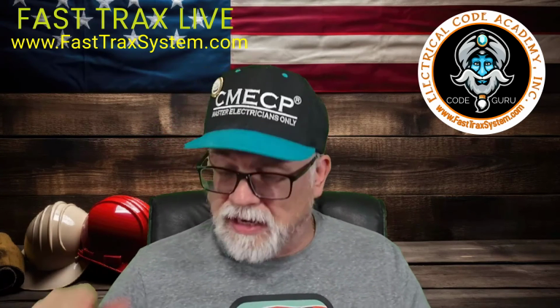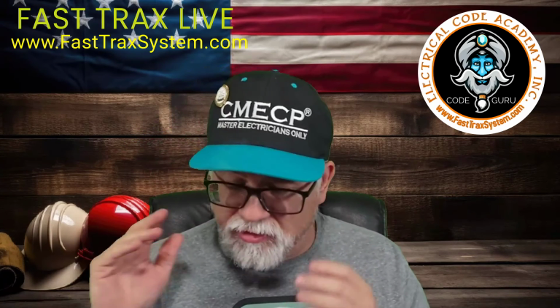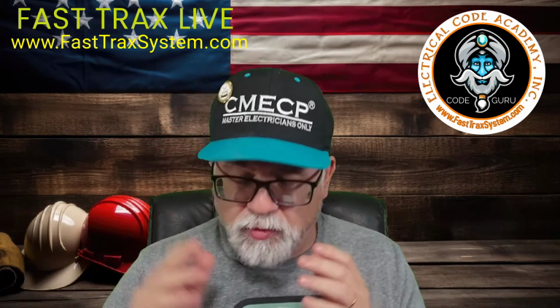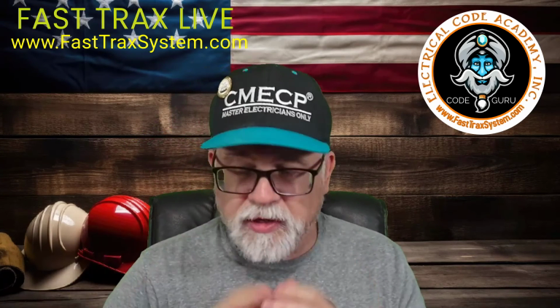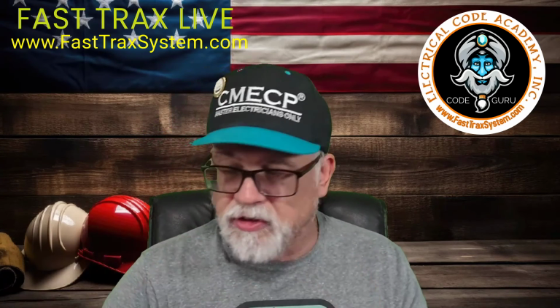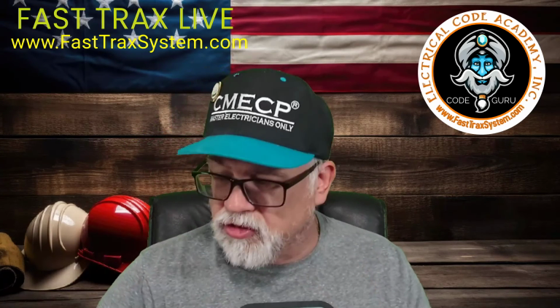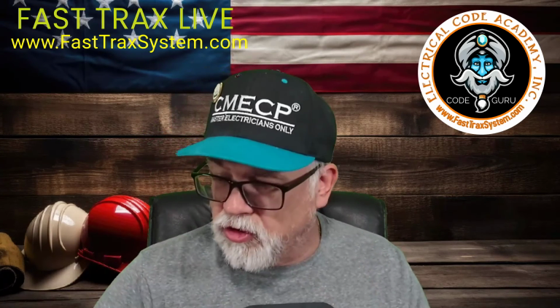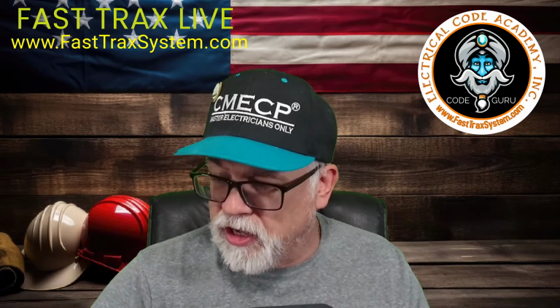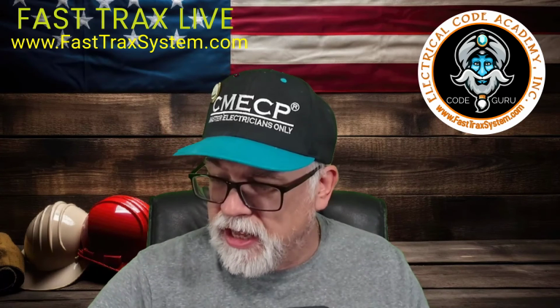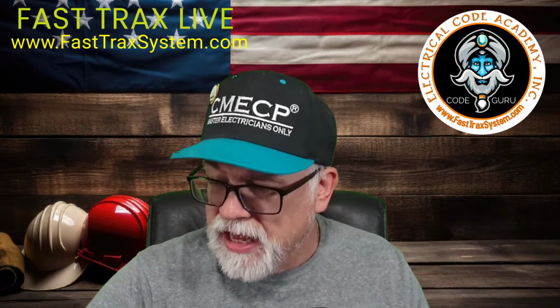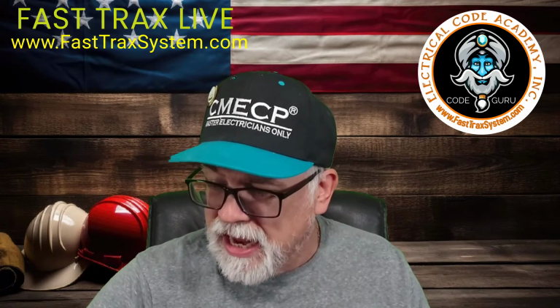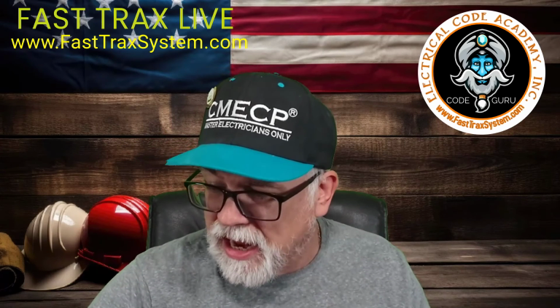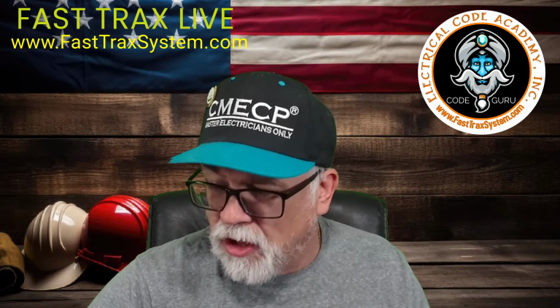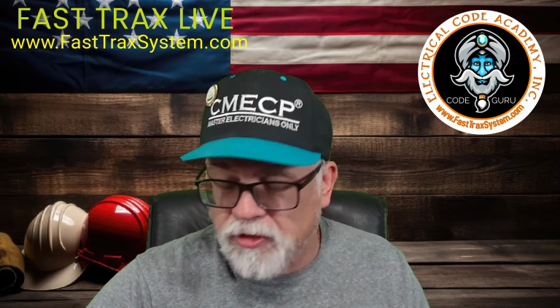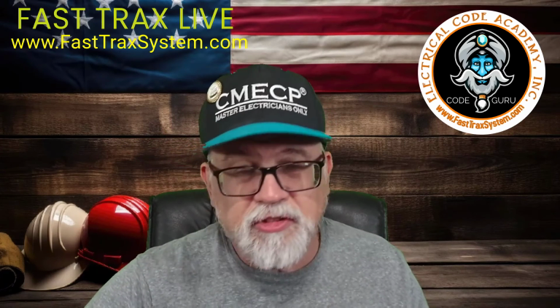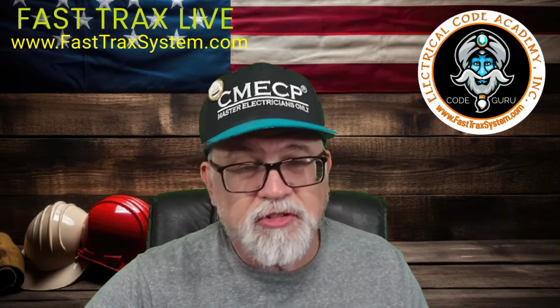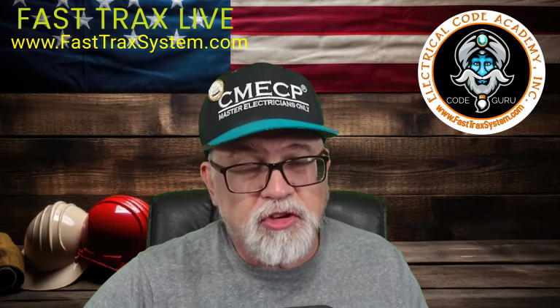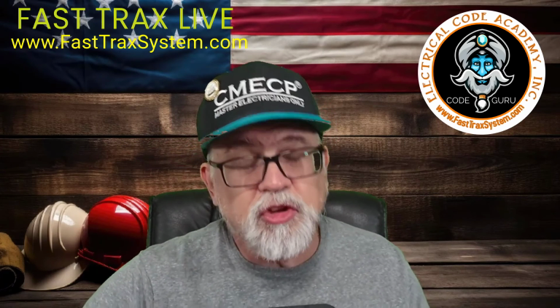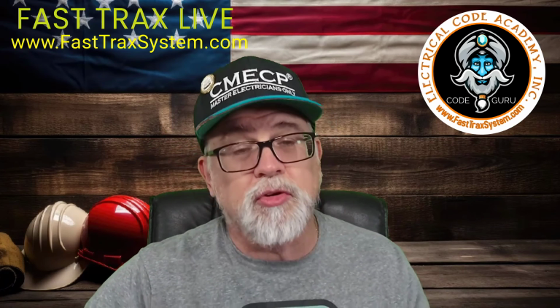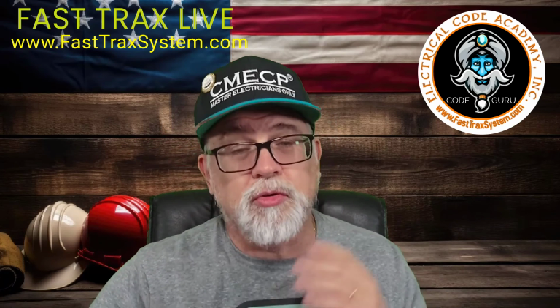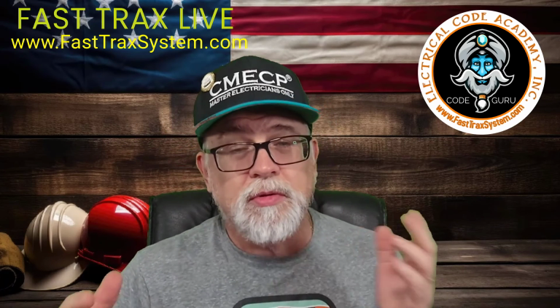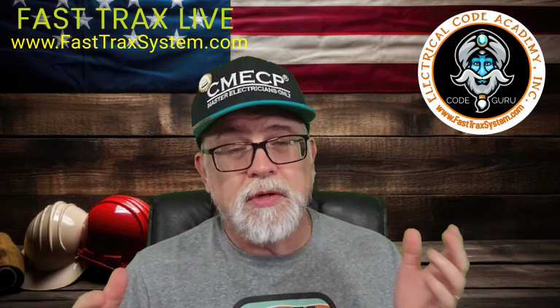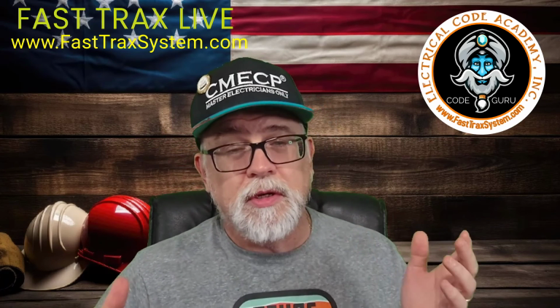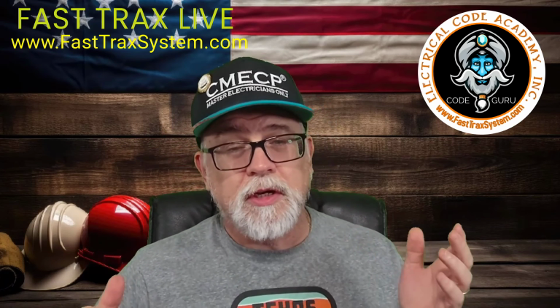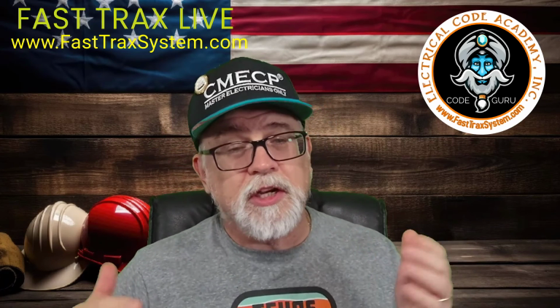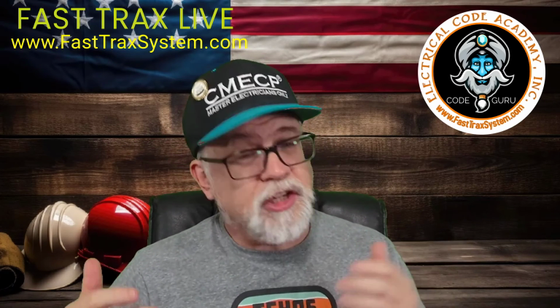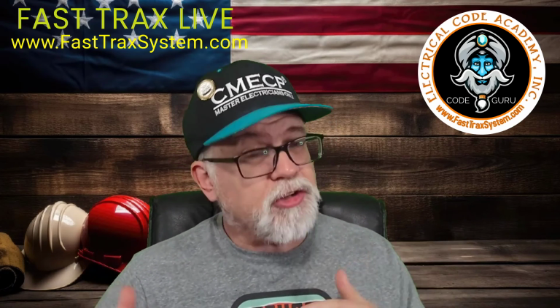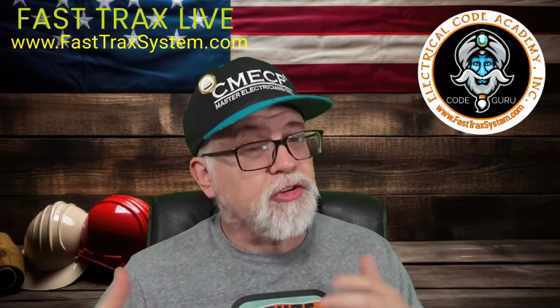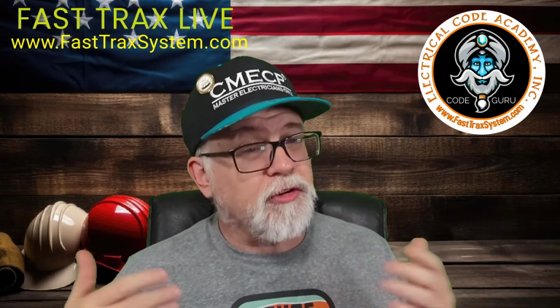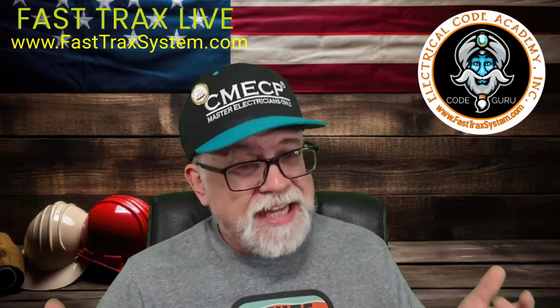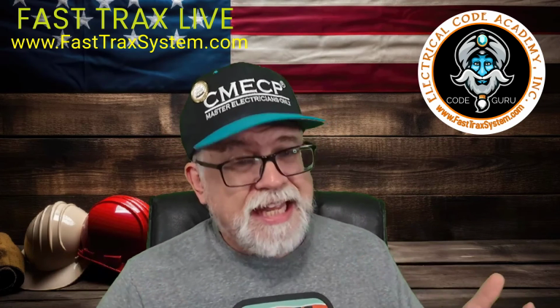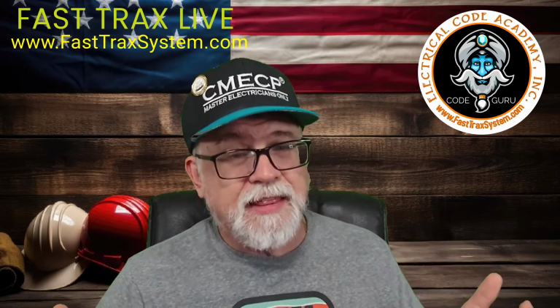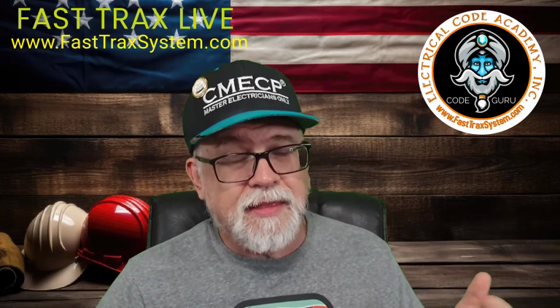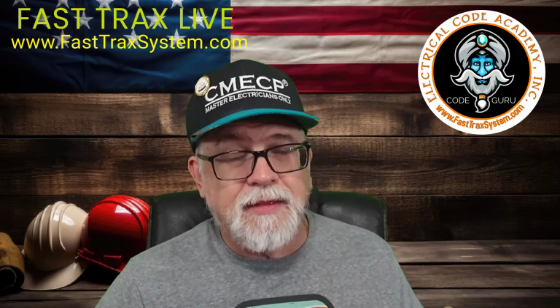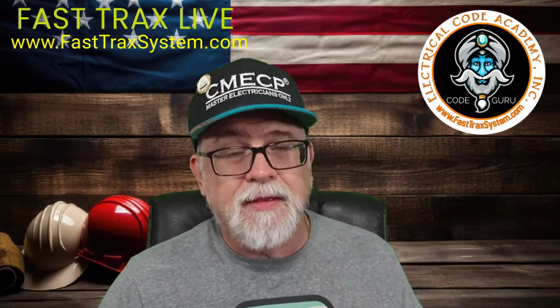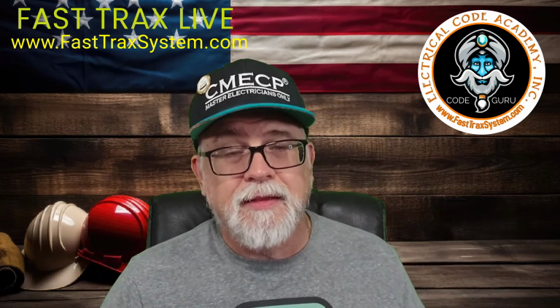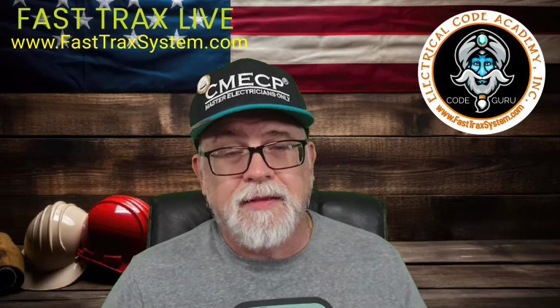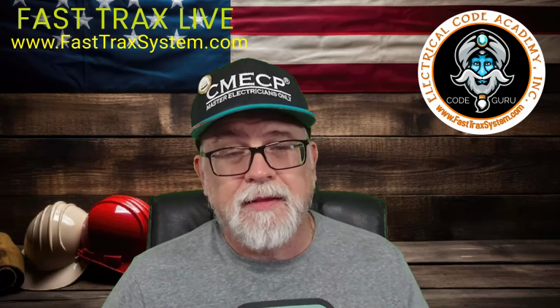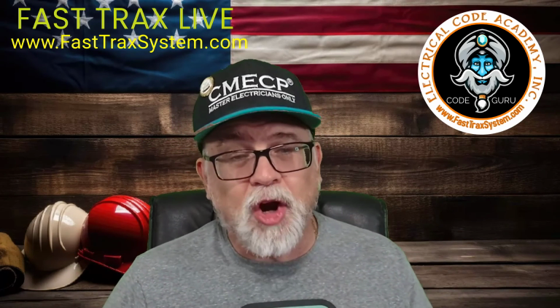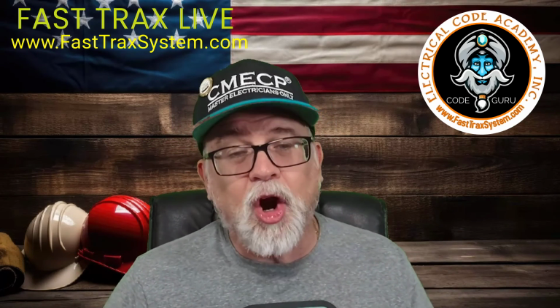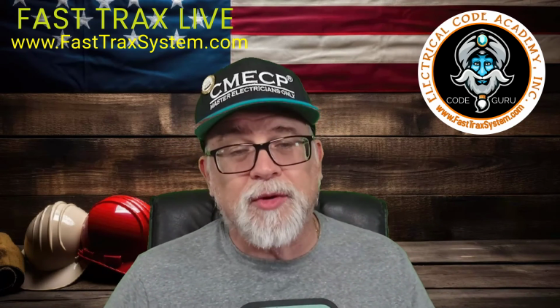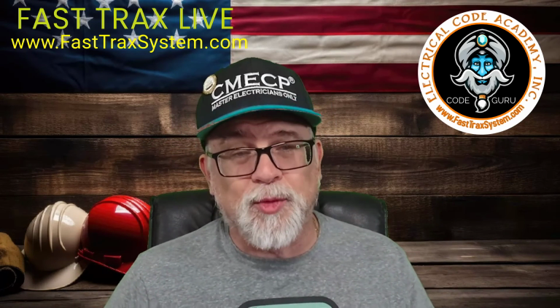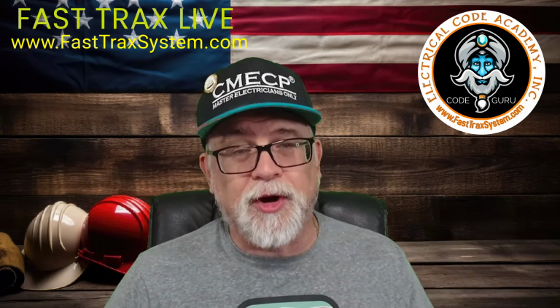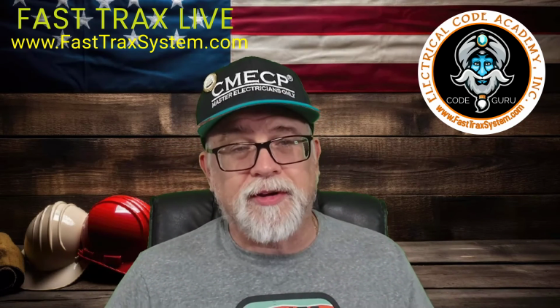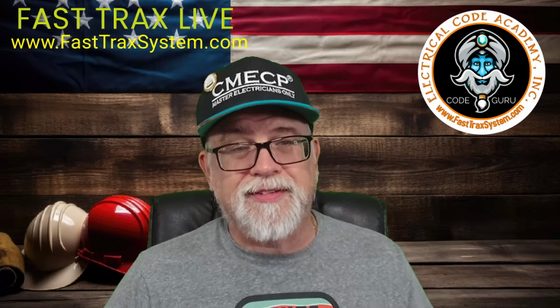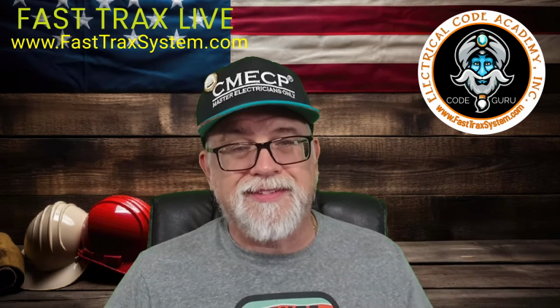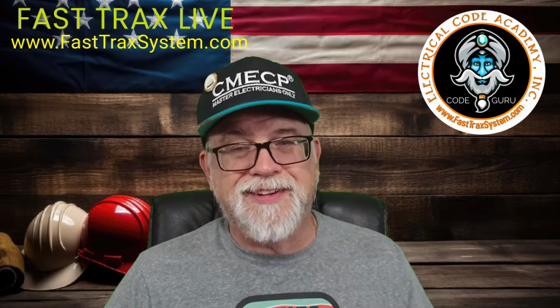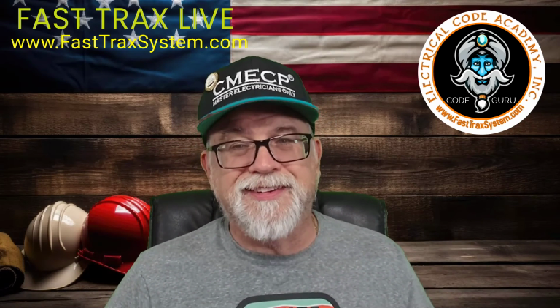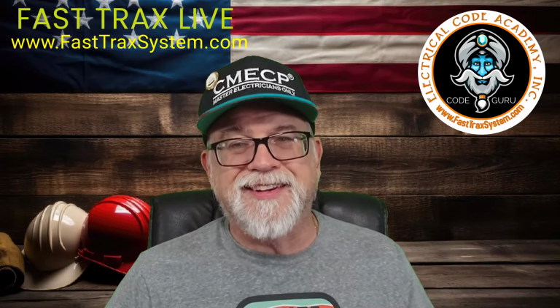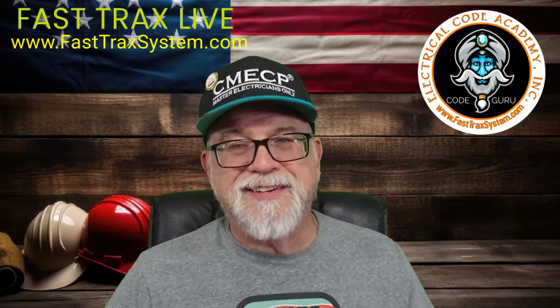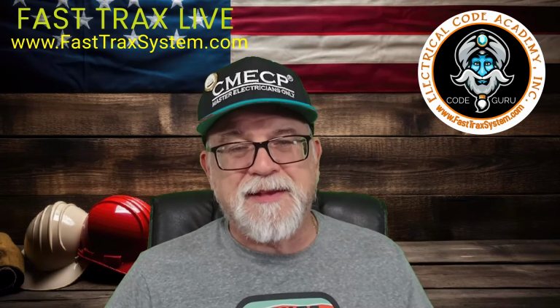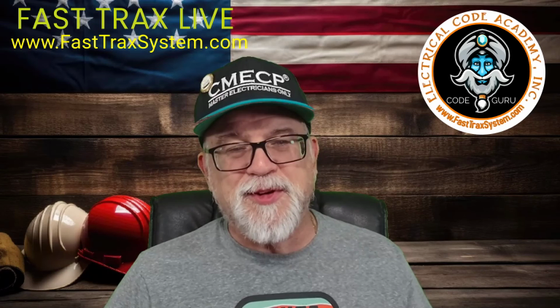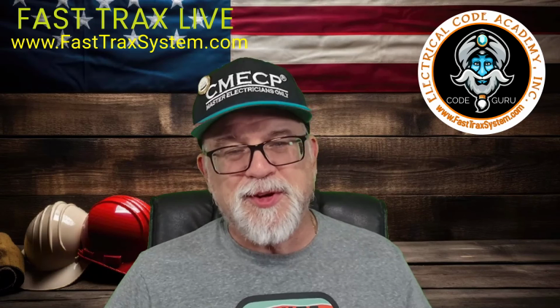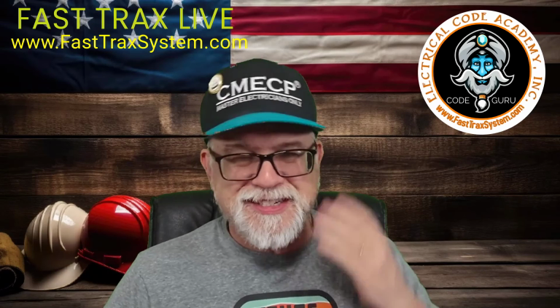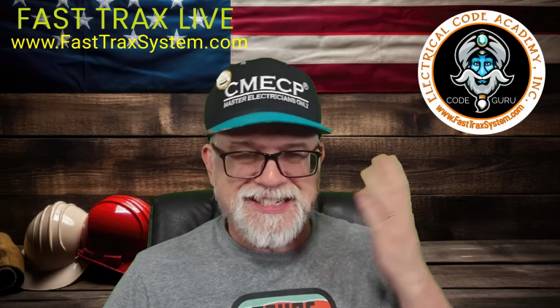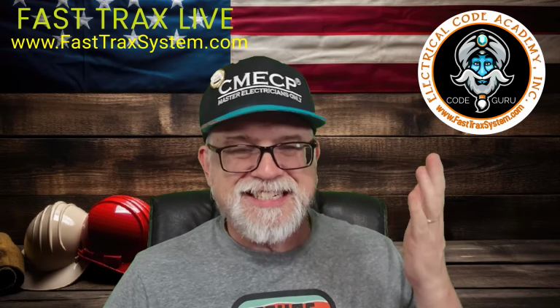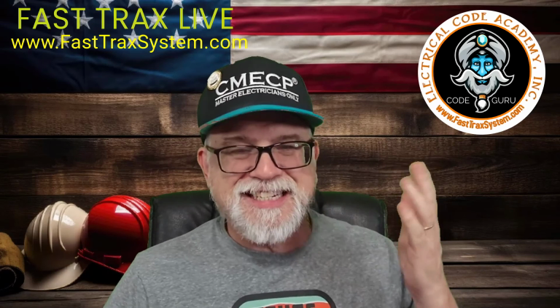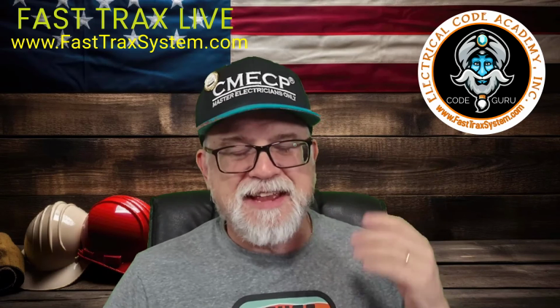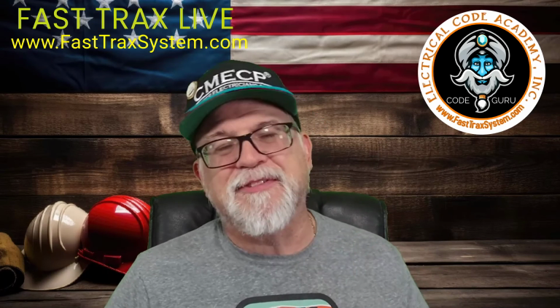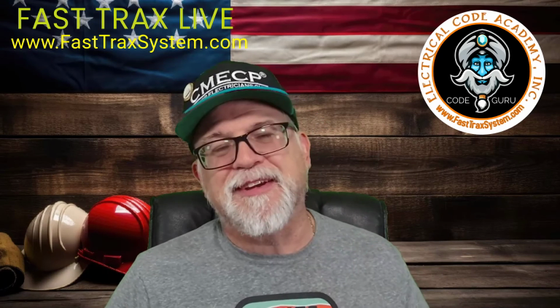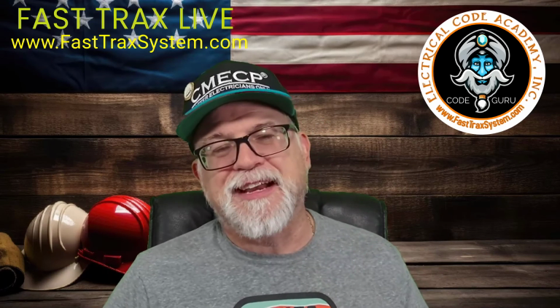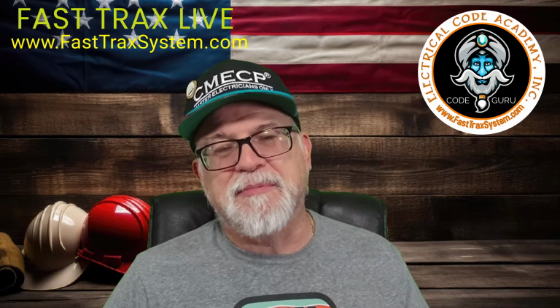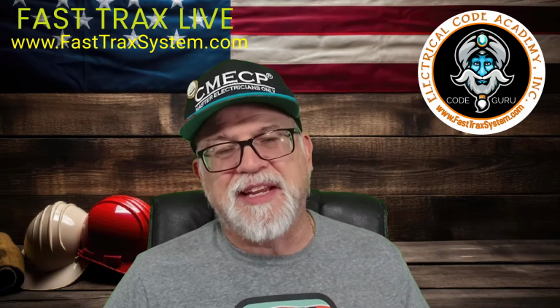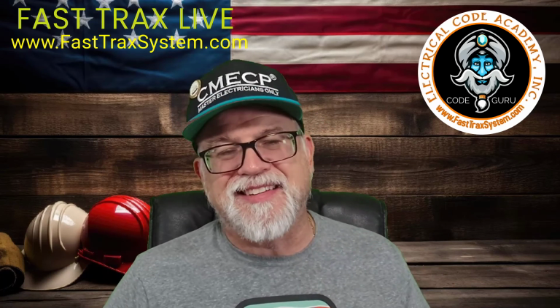I just wanted to show you how this new conductor length card works. Till next time, folks — stay safe, God bless.